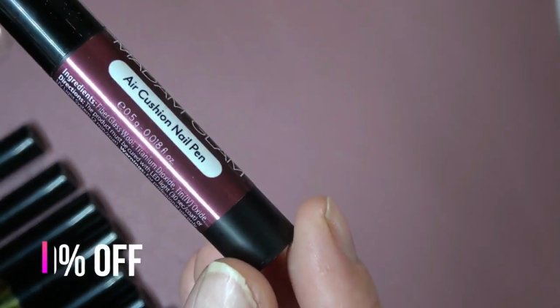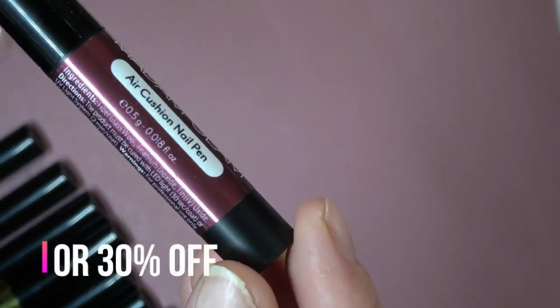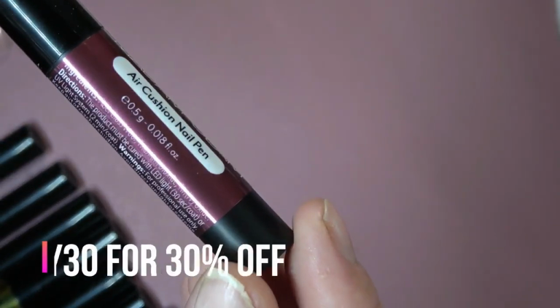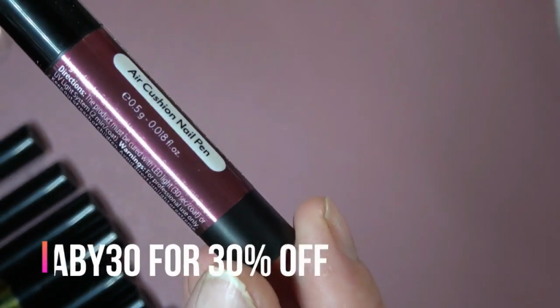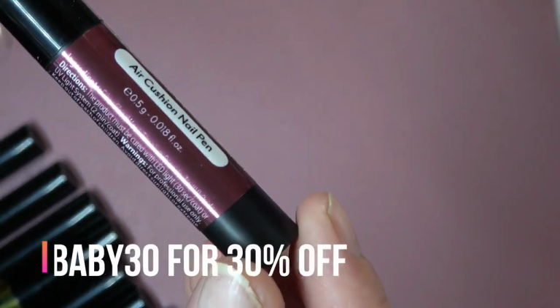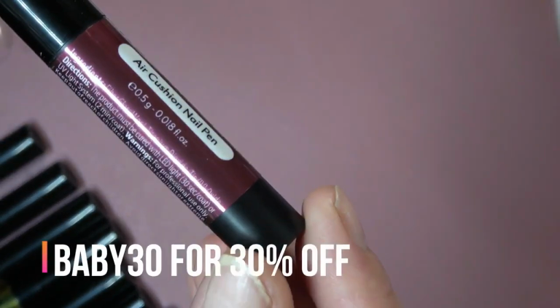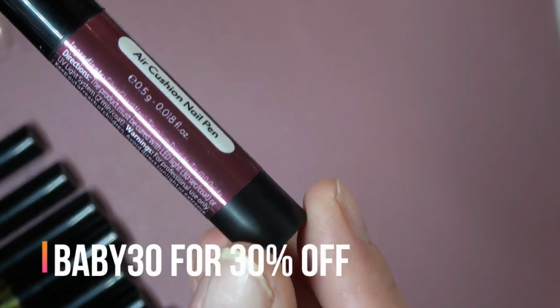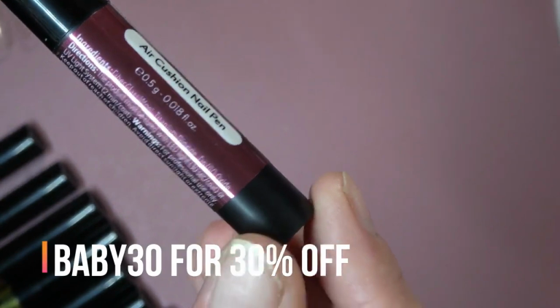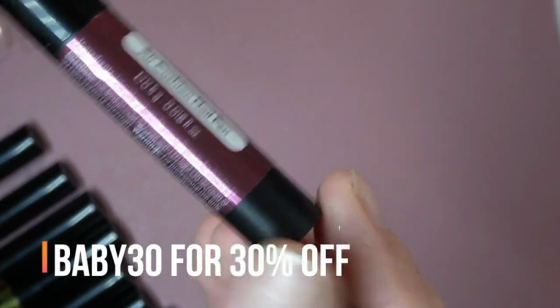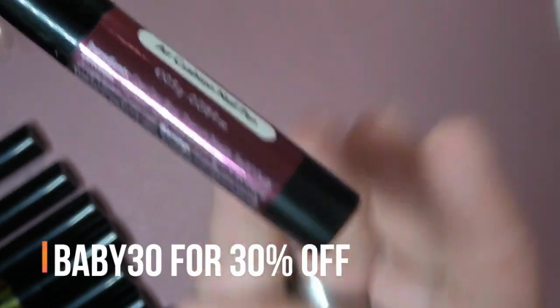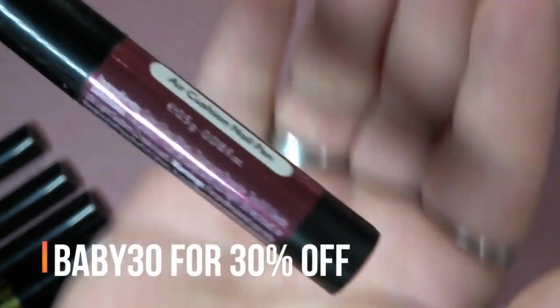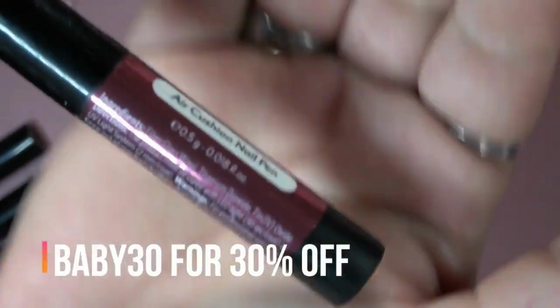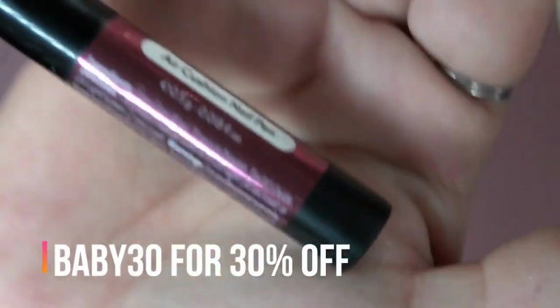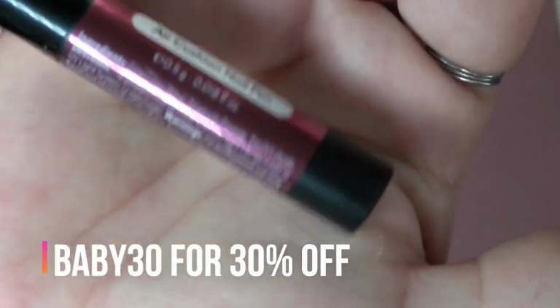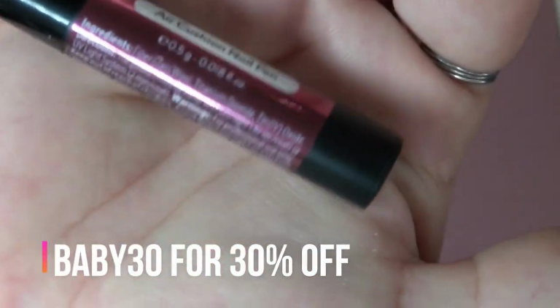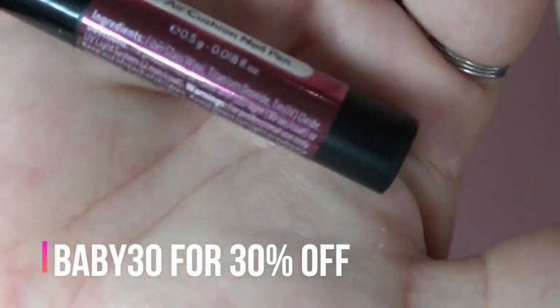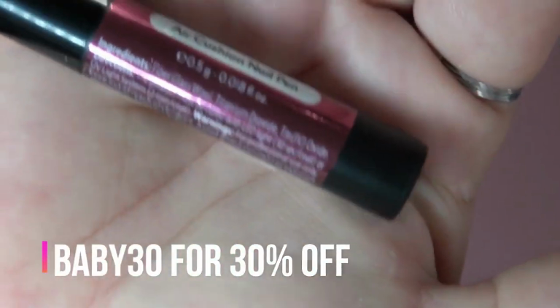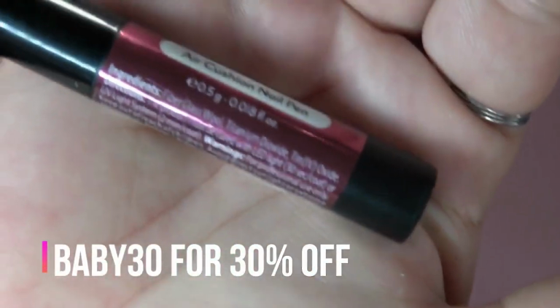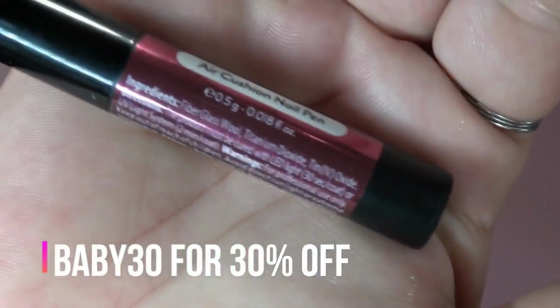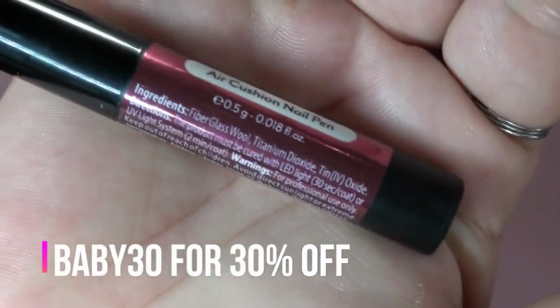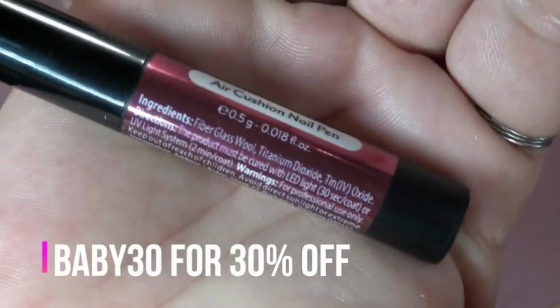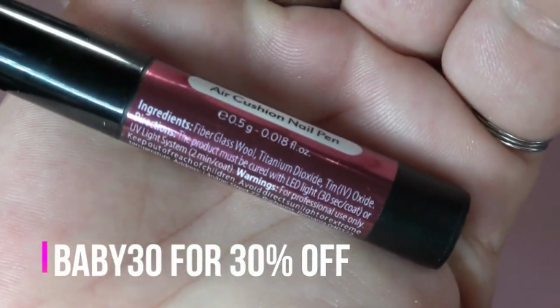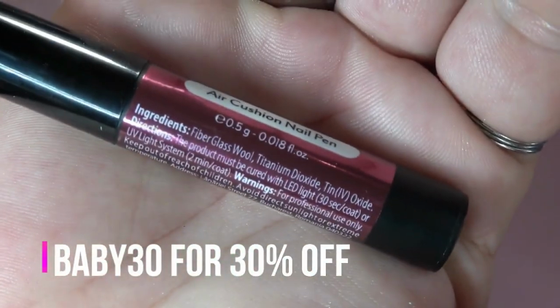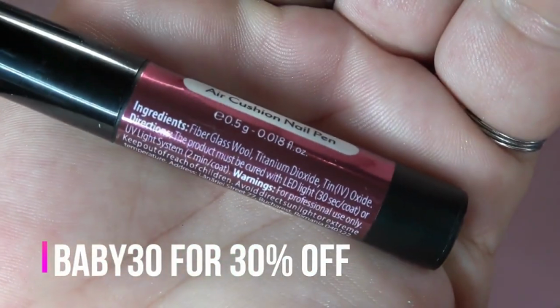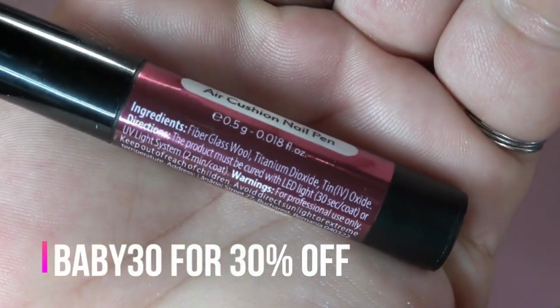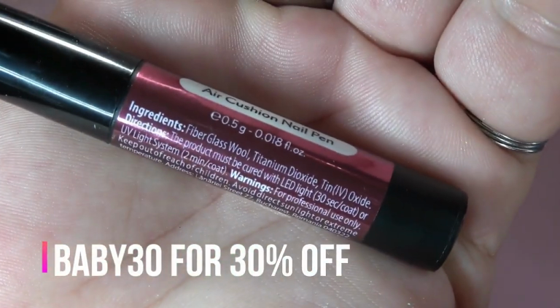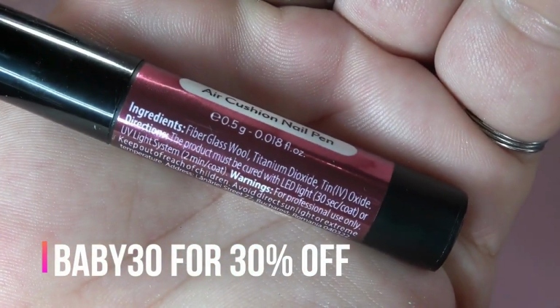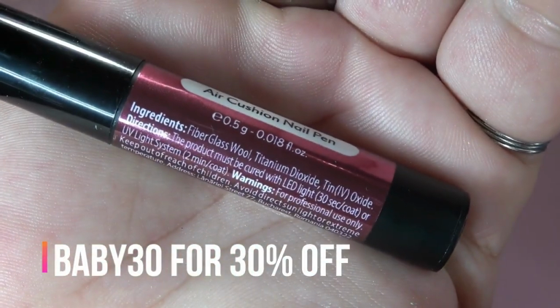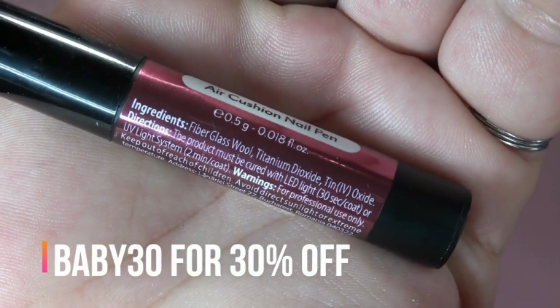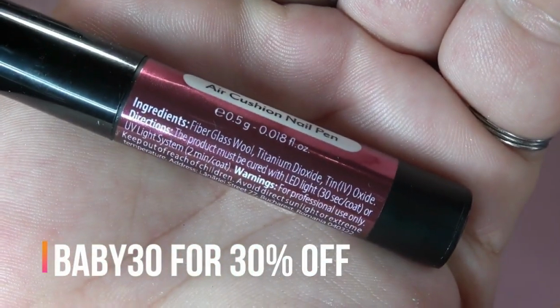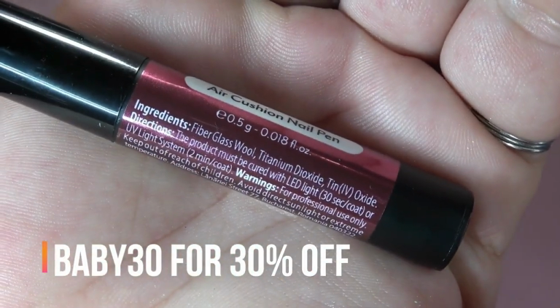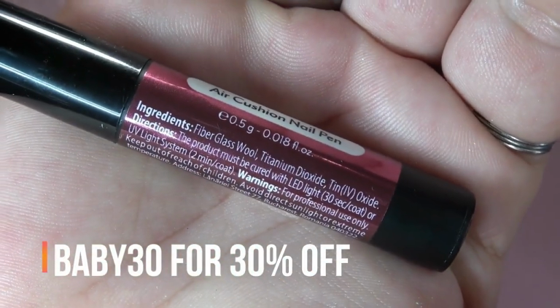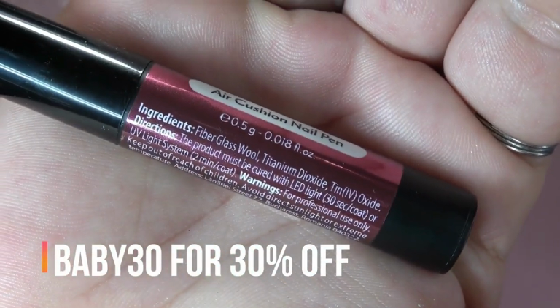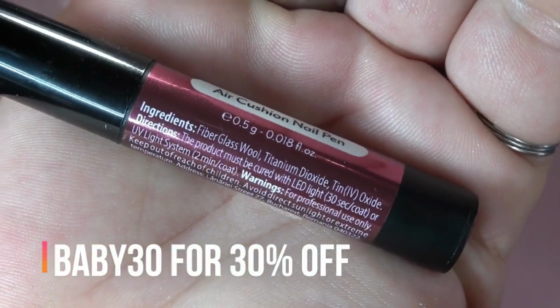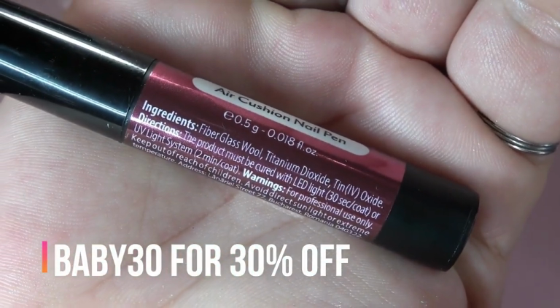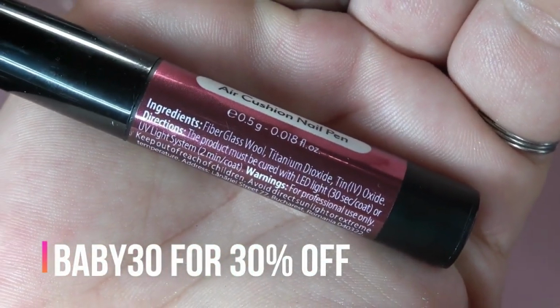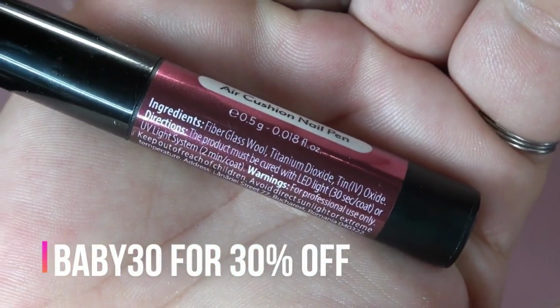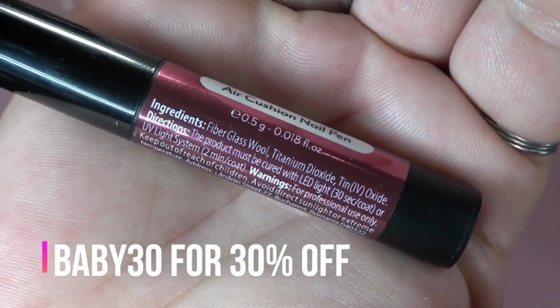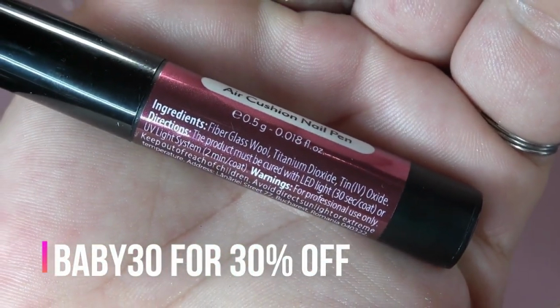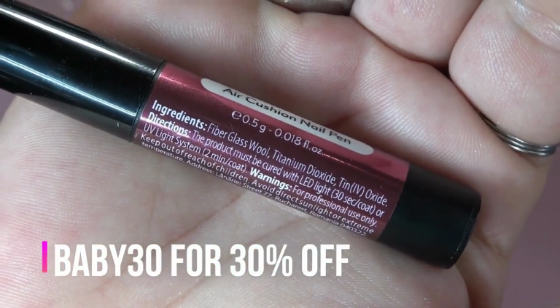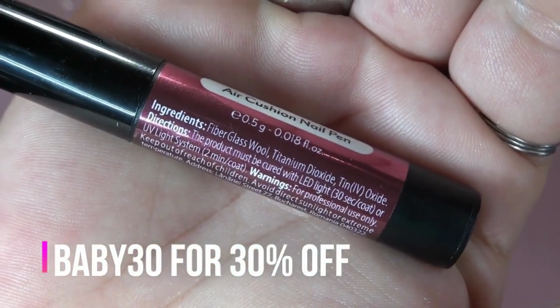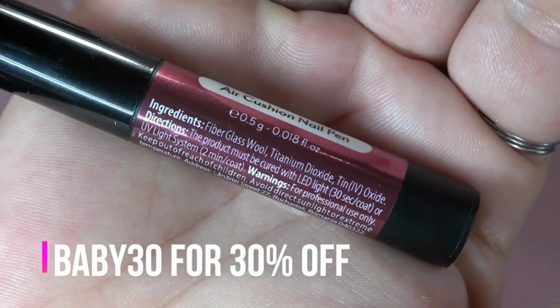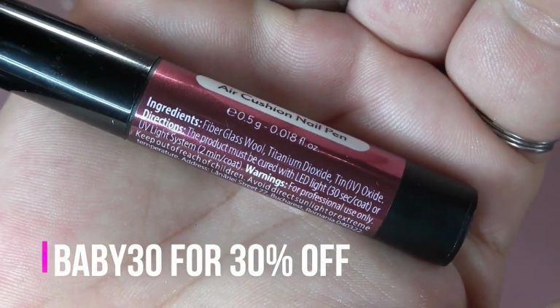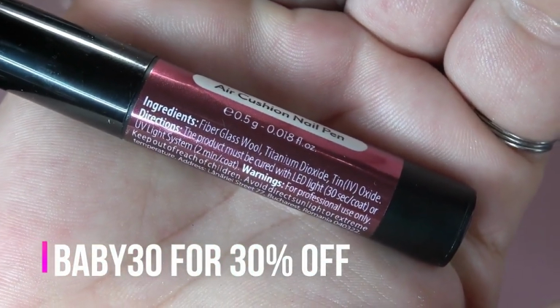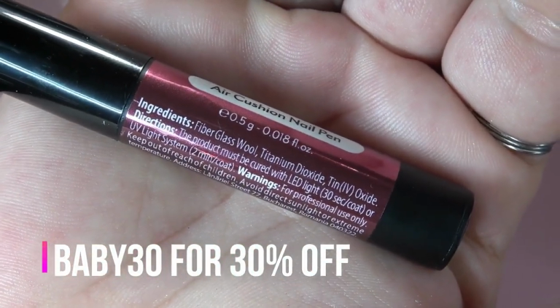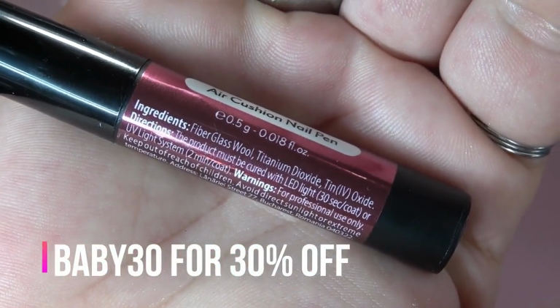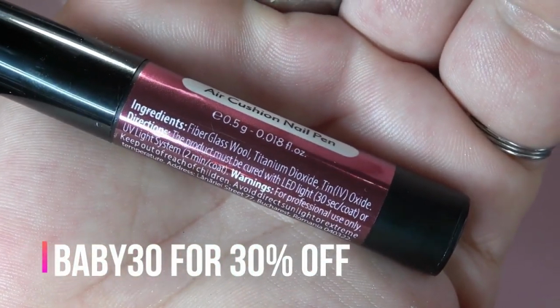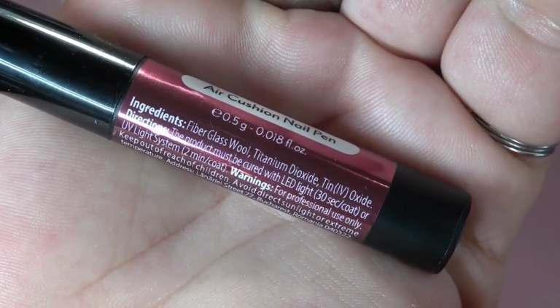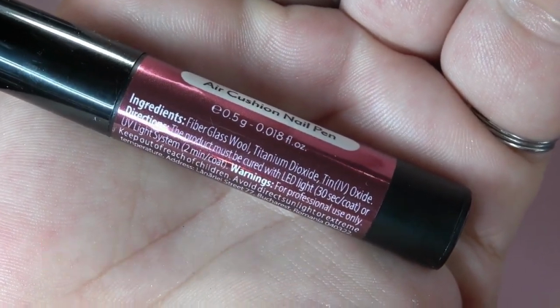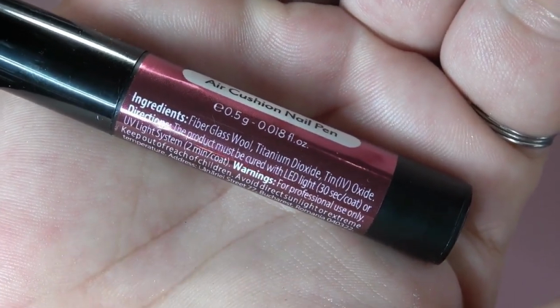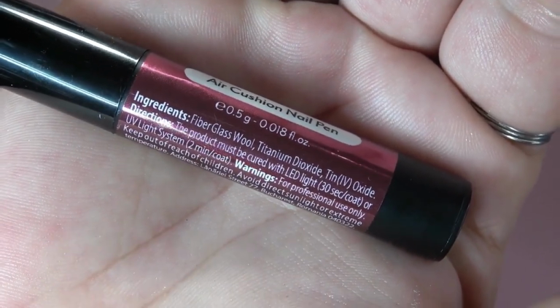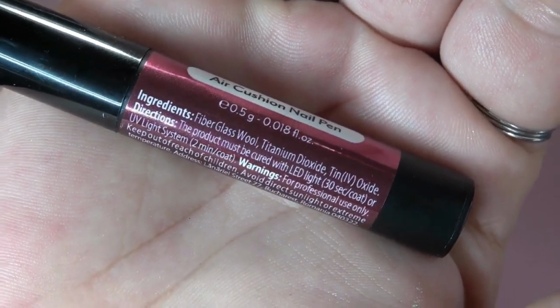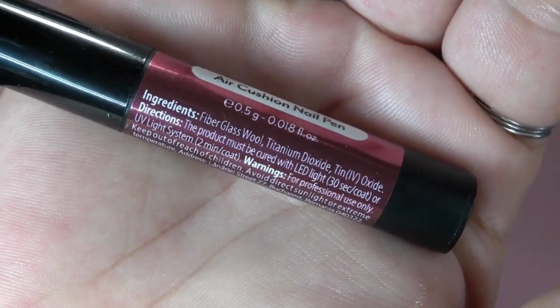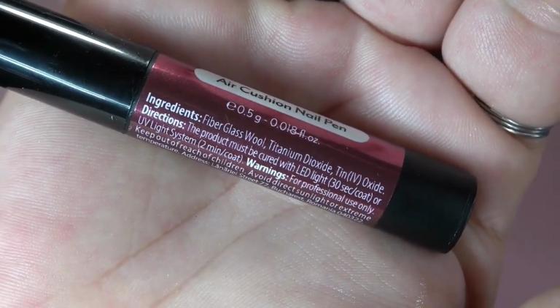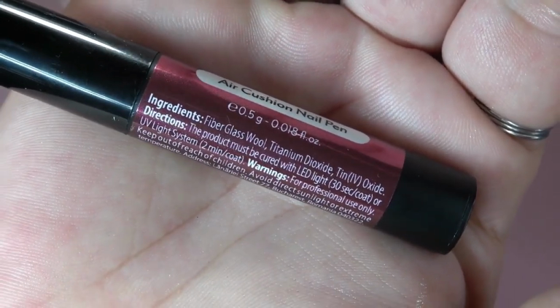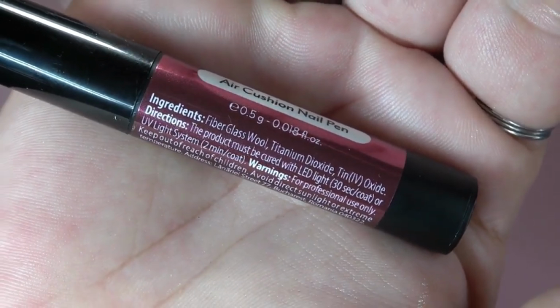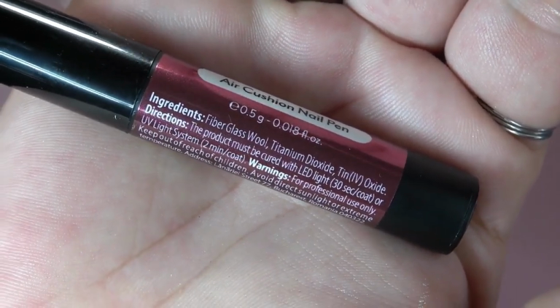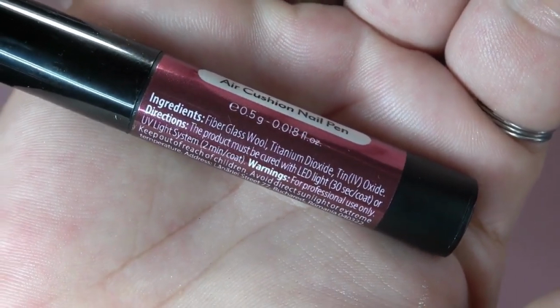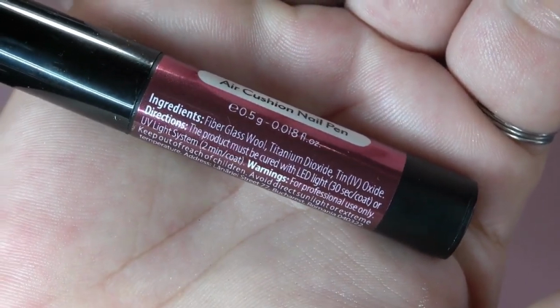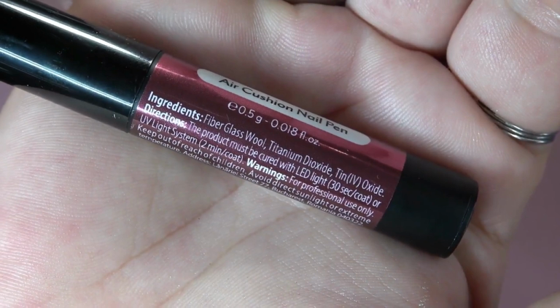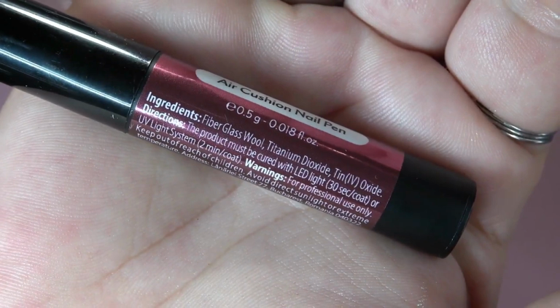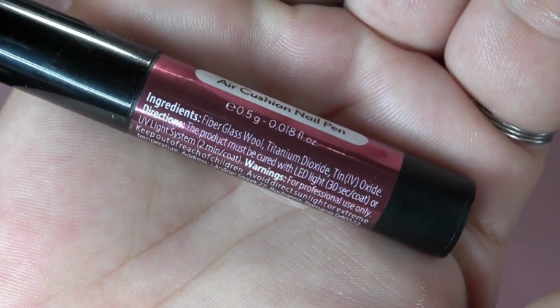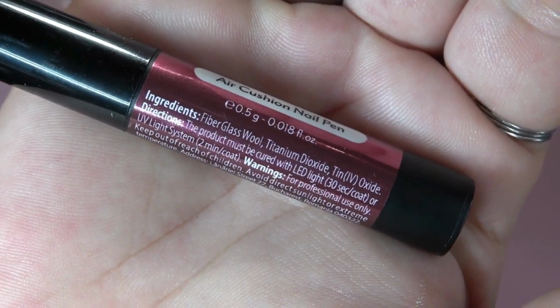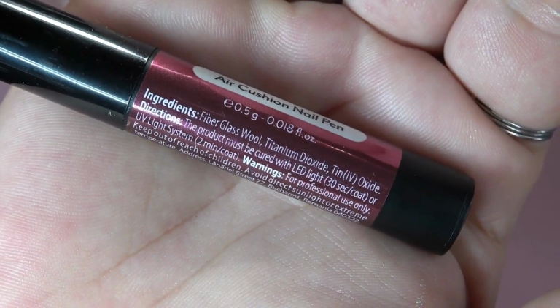Here are the ingredients if you guys are interested, right there at the top.